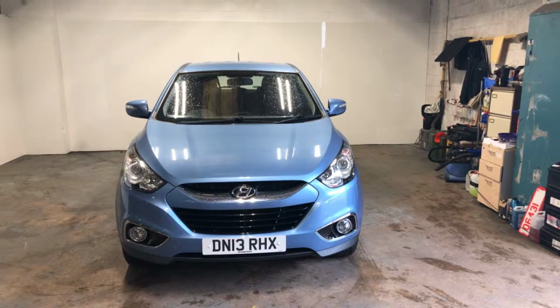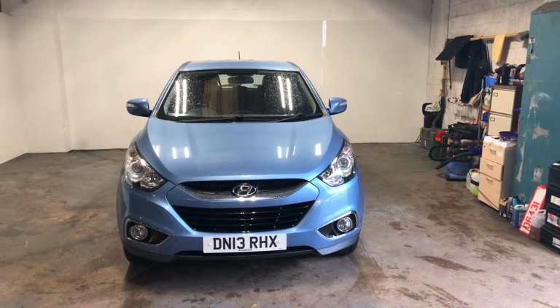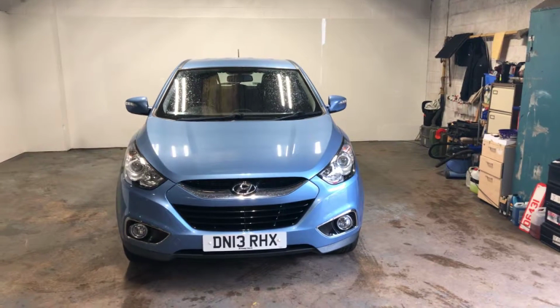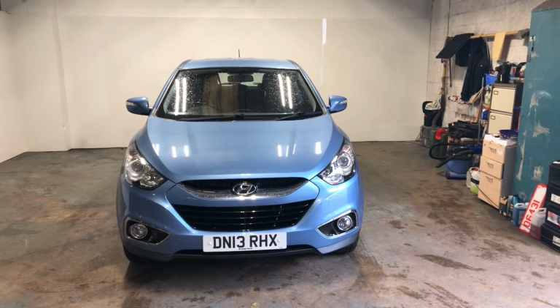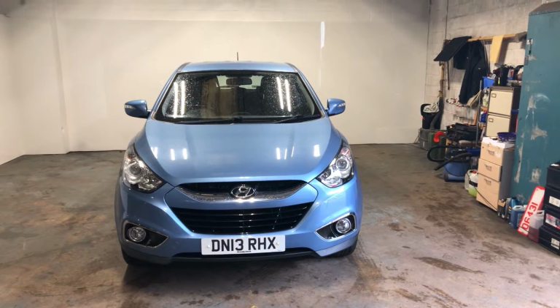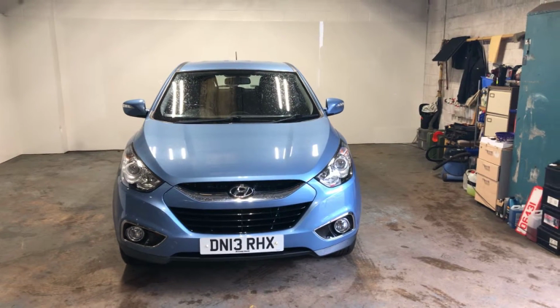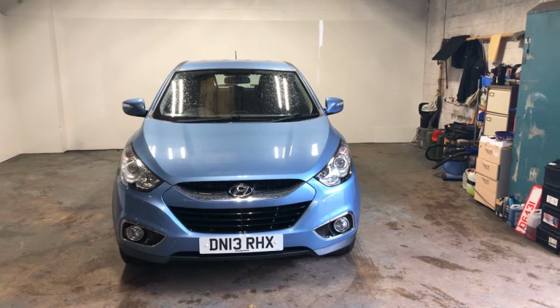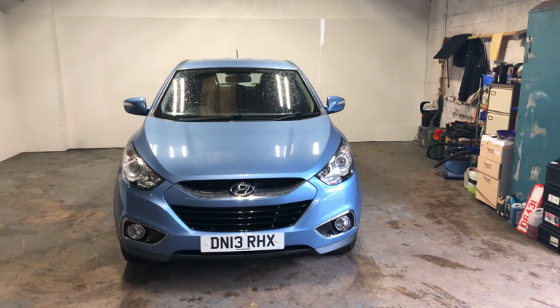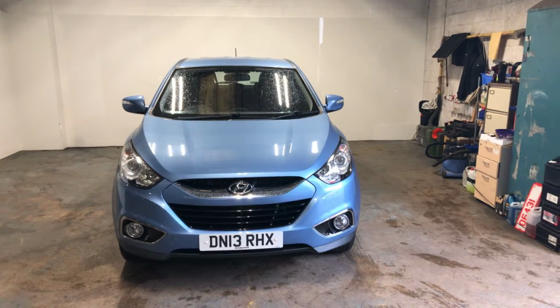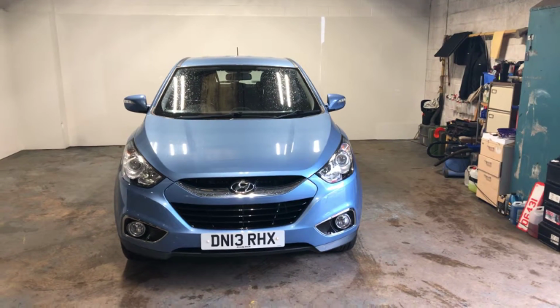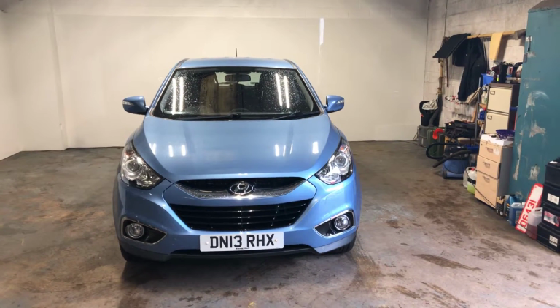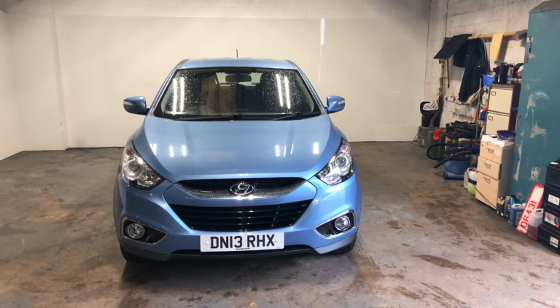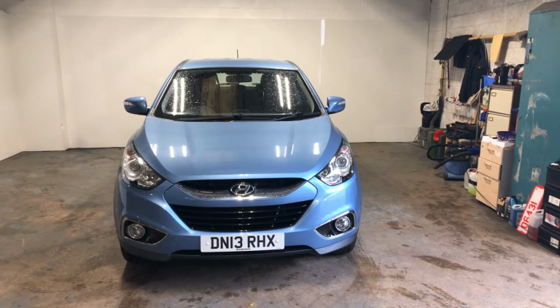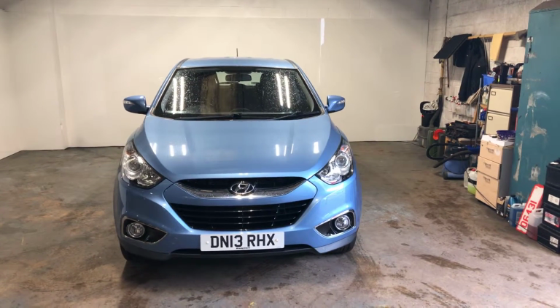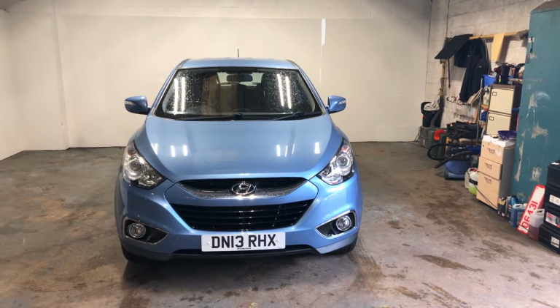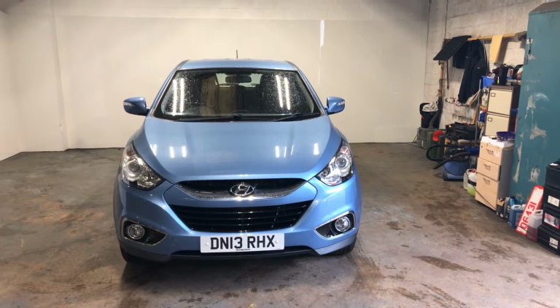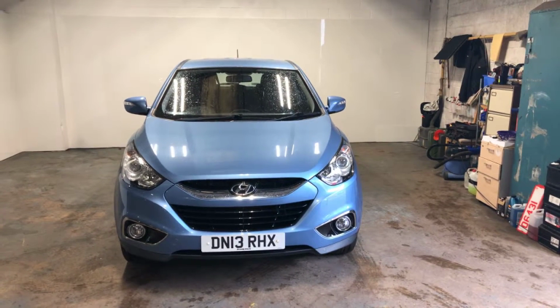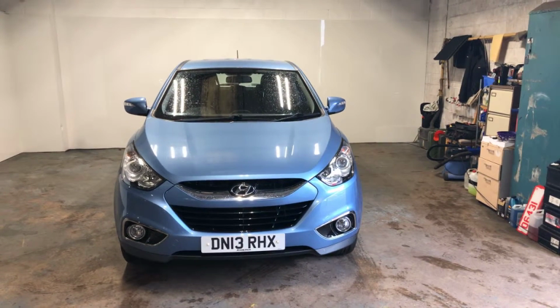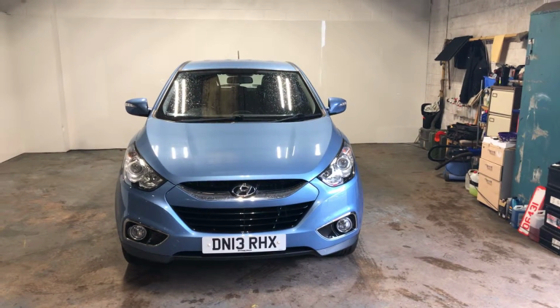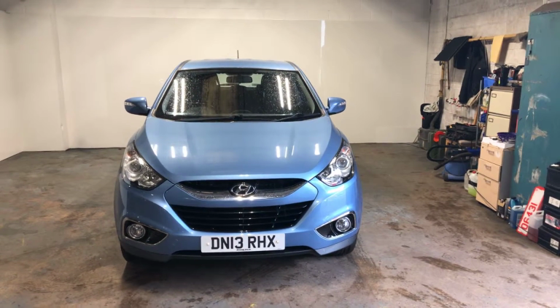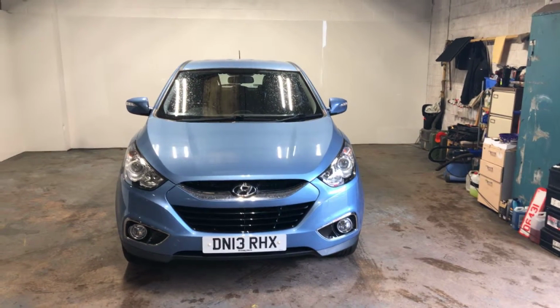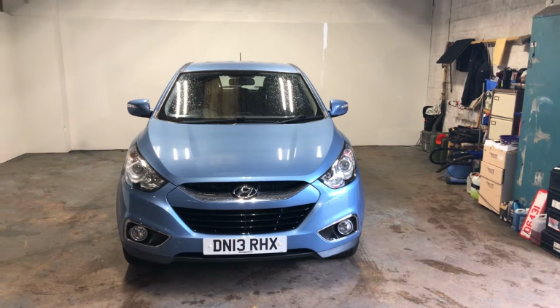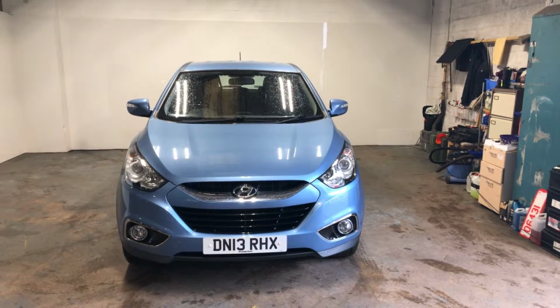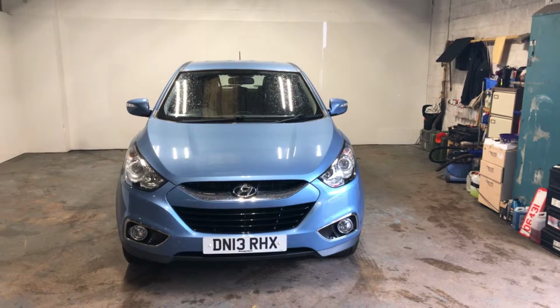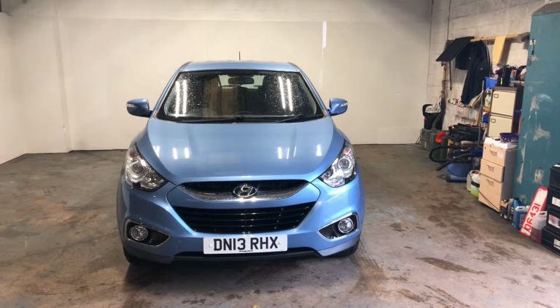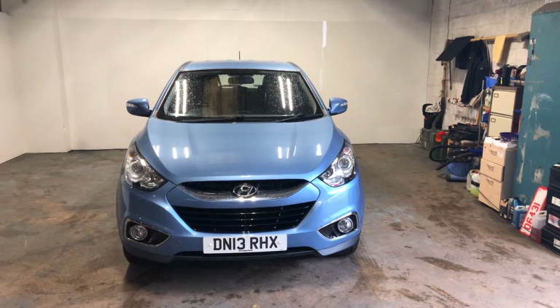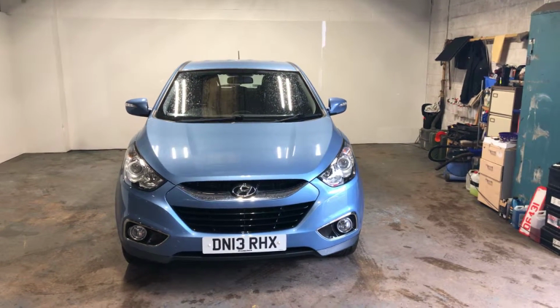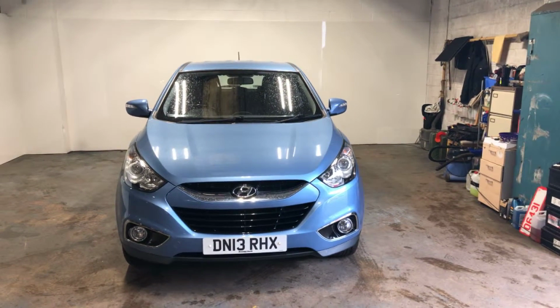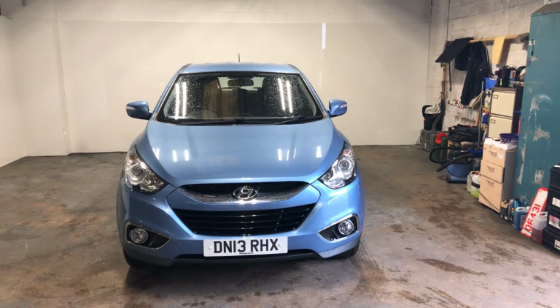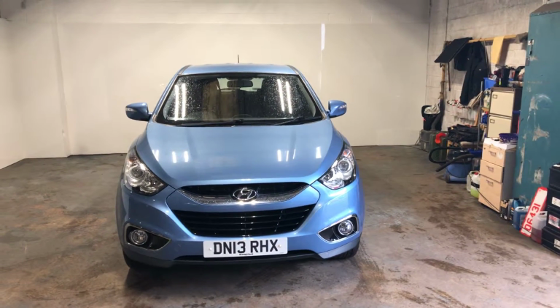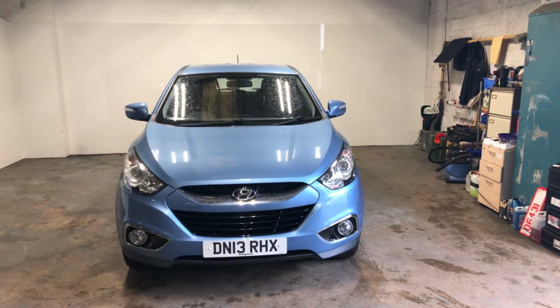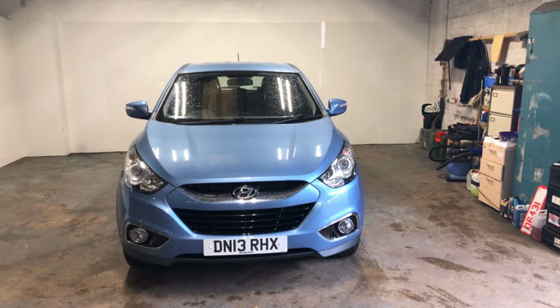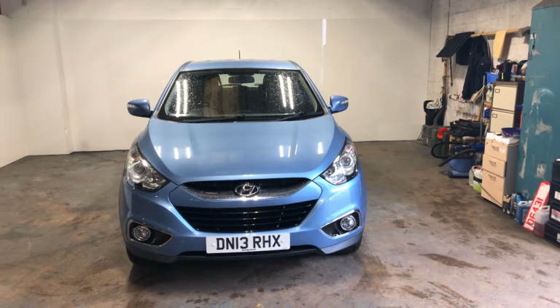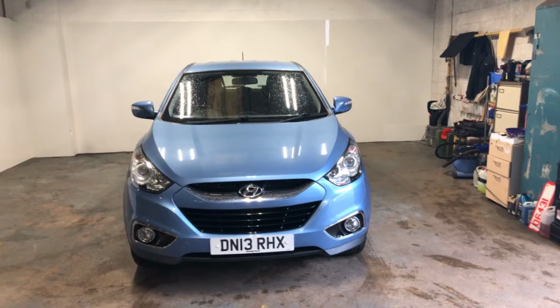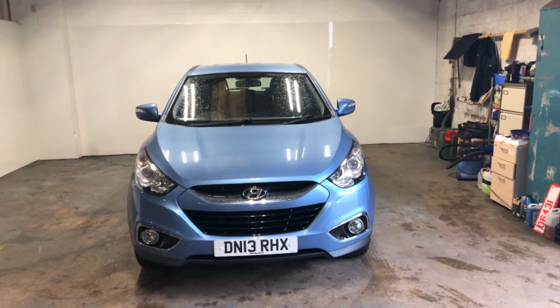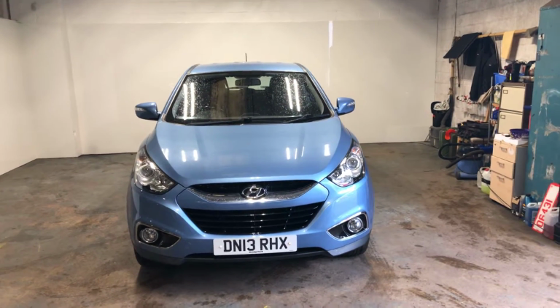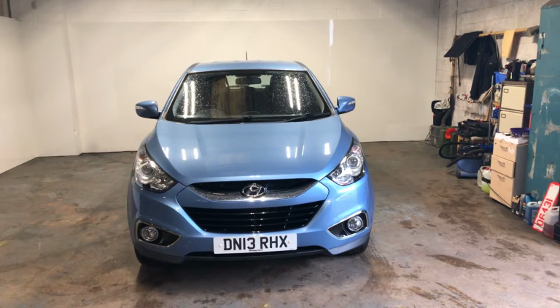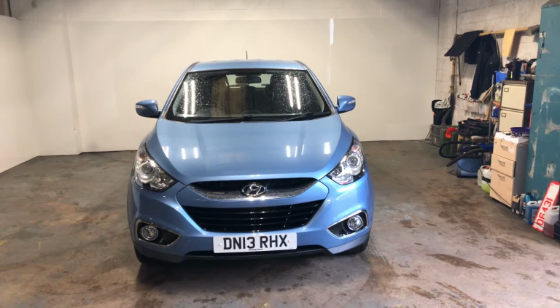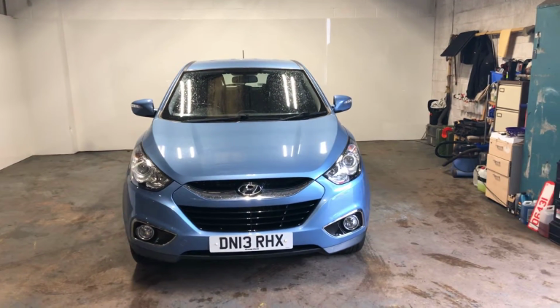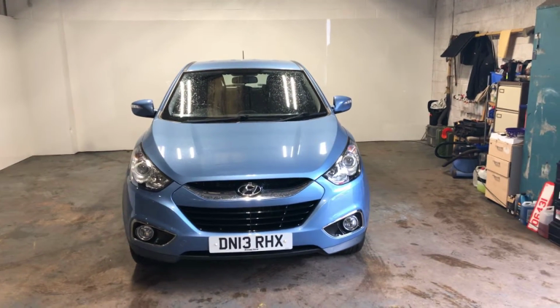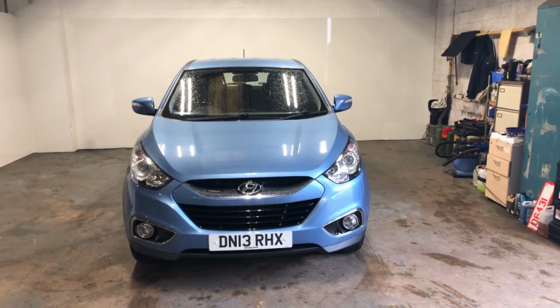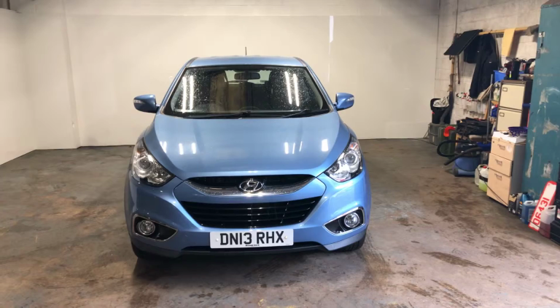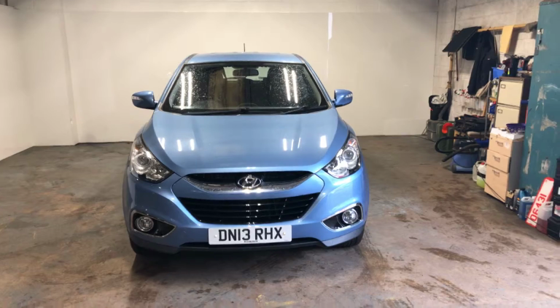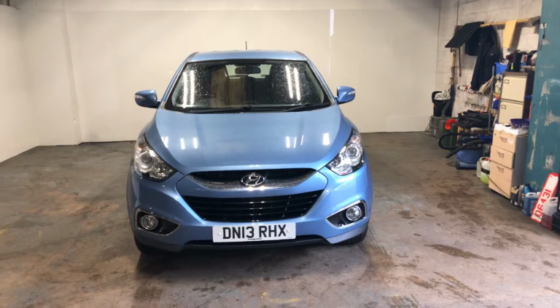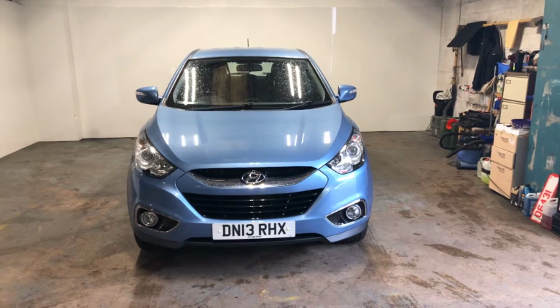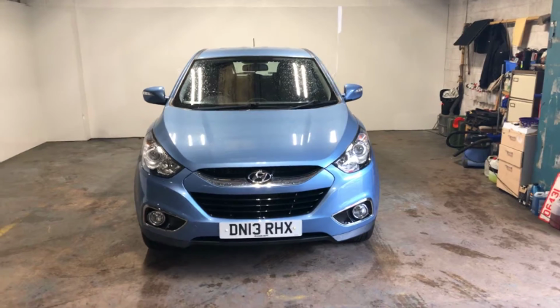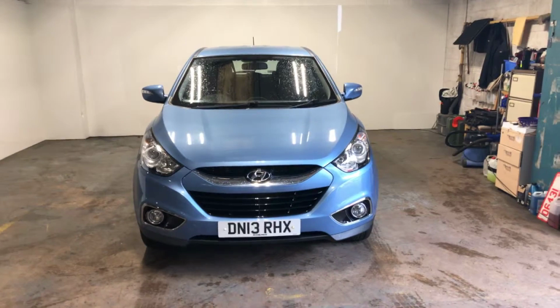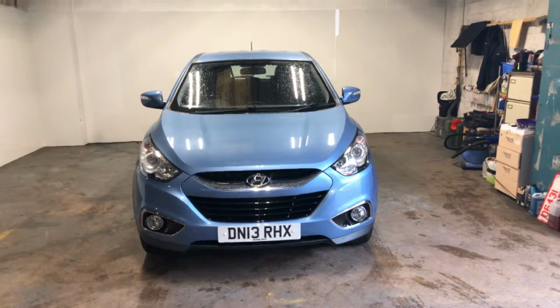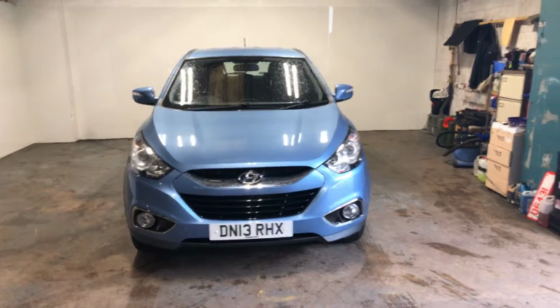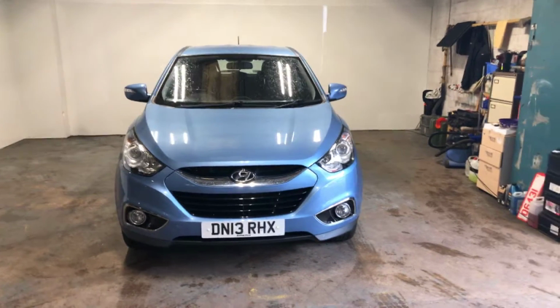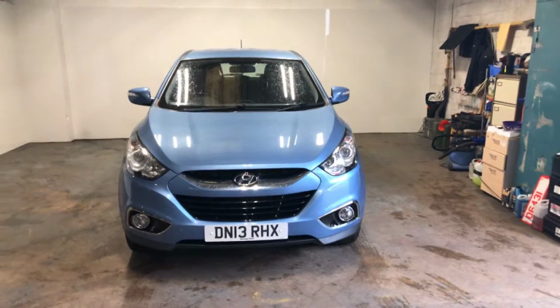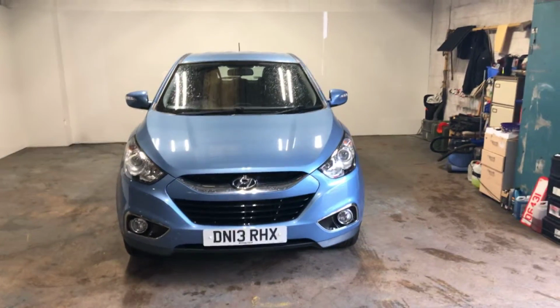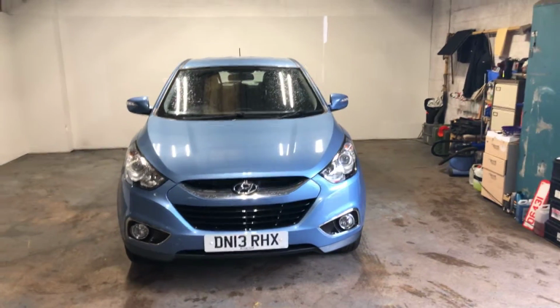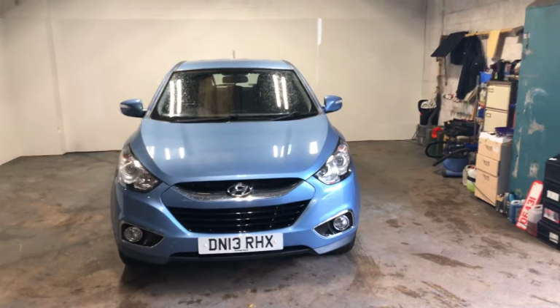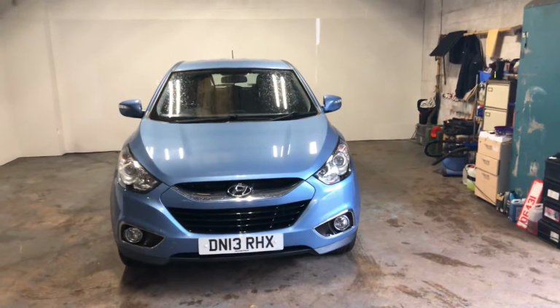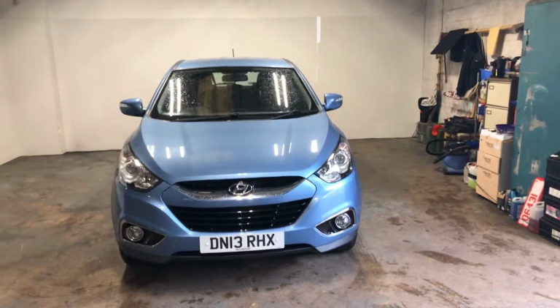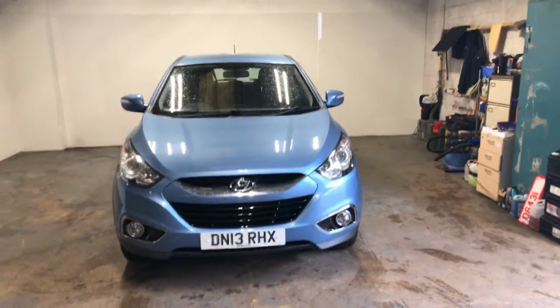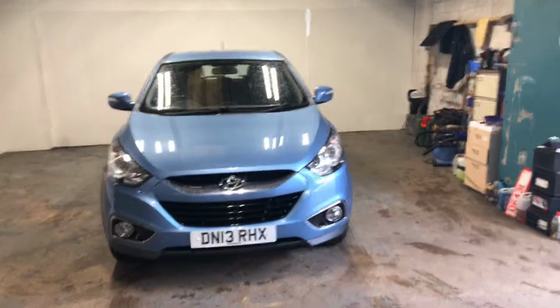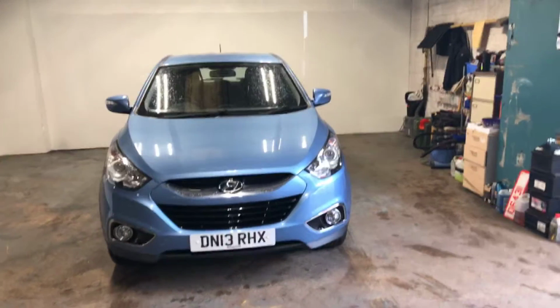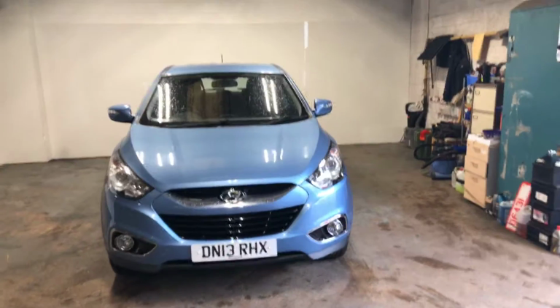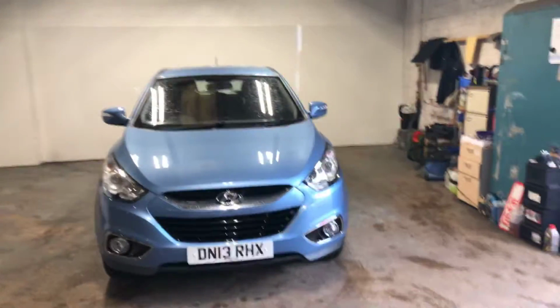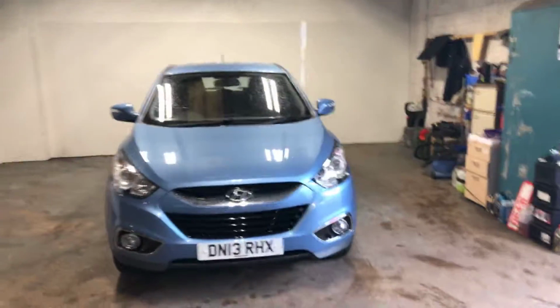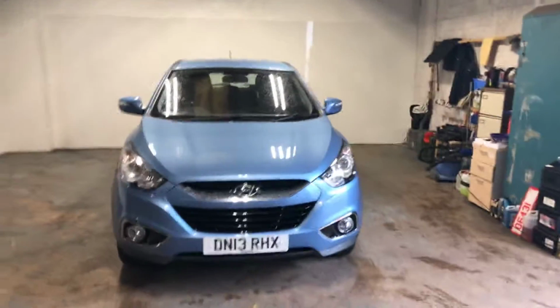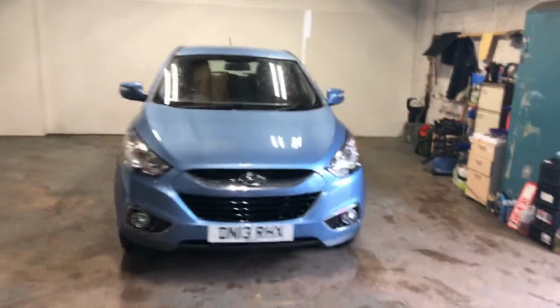Hi folks, Stephen Lindsay, East School Bride Used Car Centre here, doing a walk round of this Hyundai iX35.